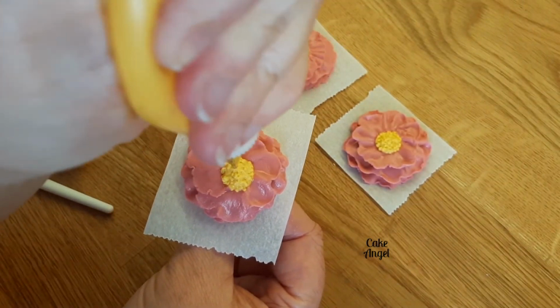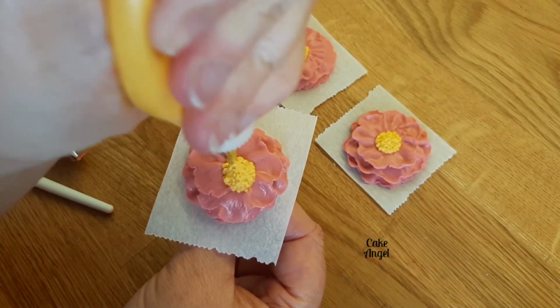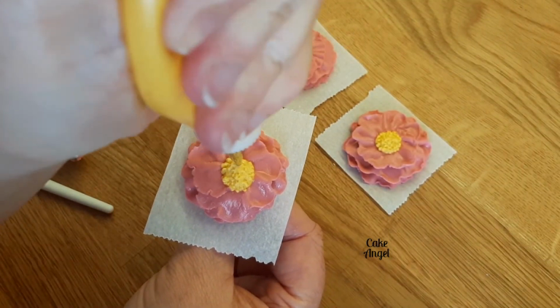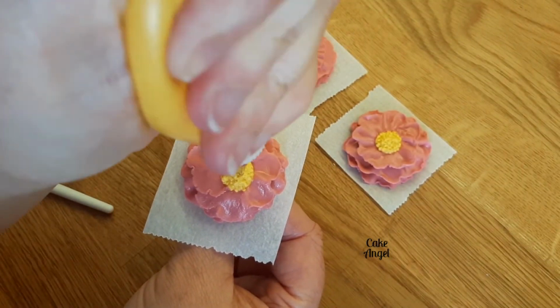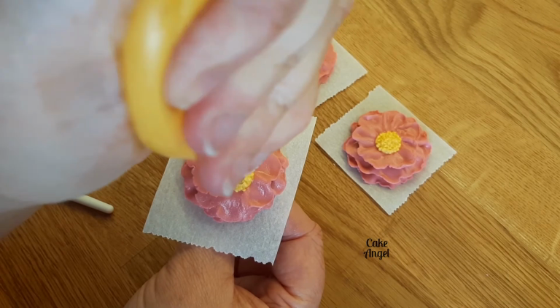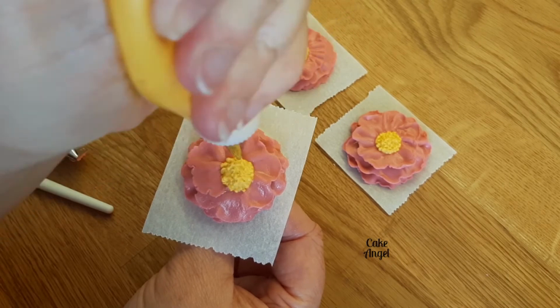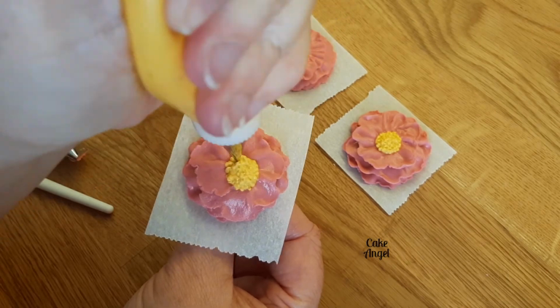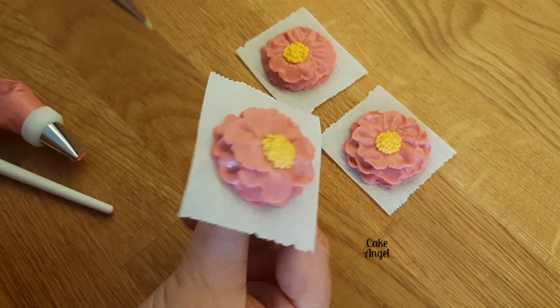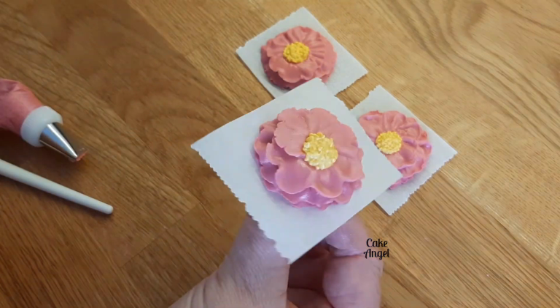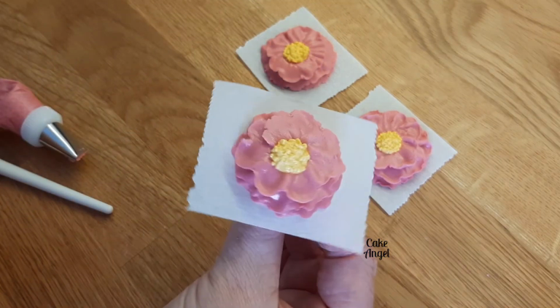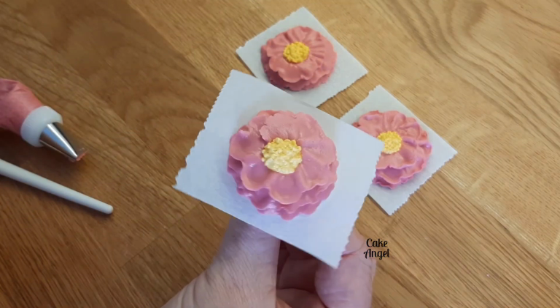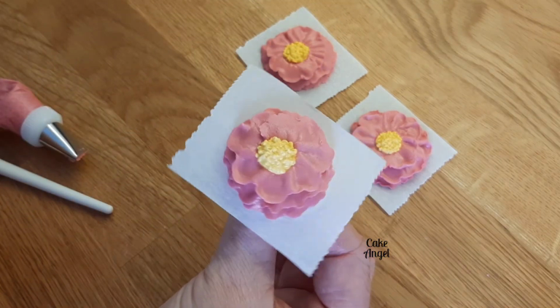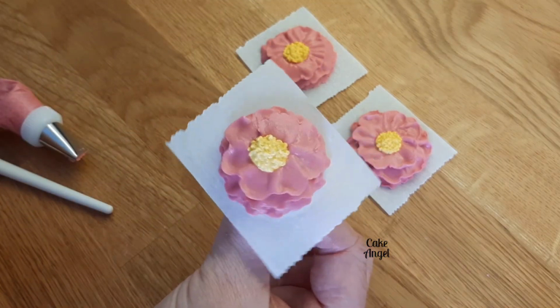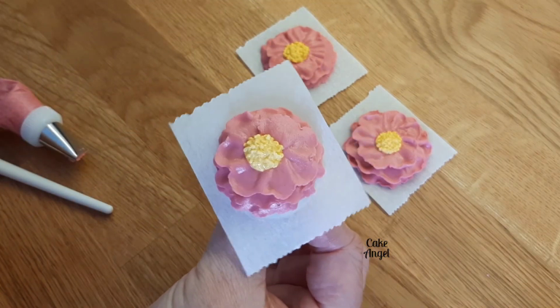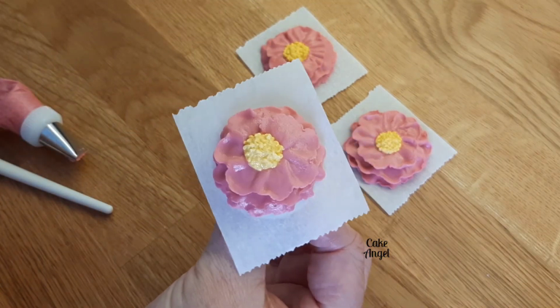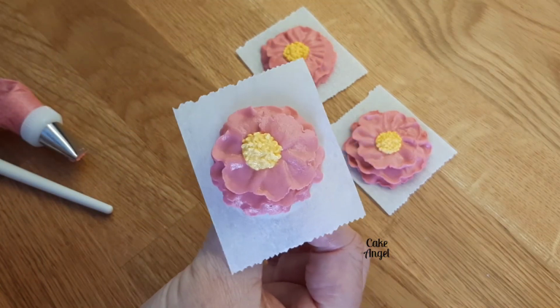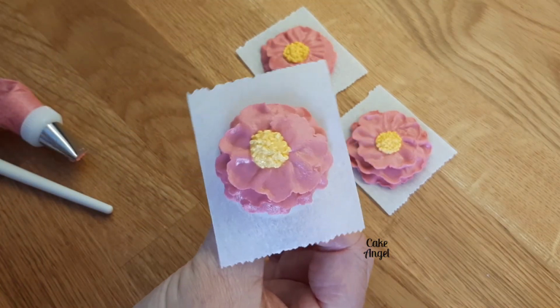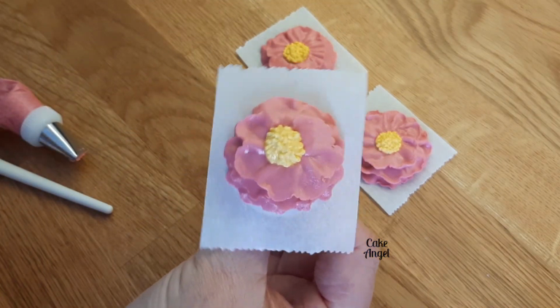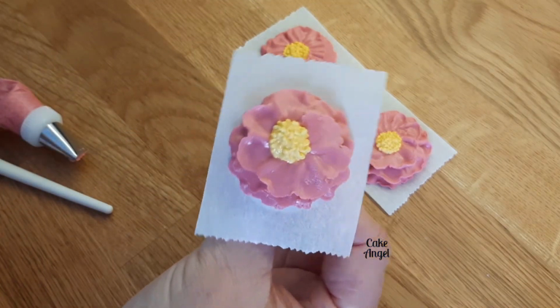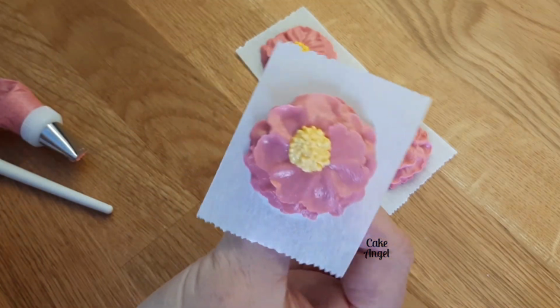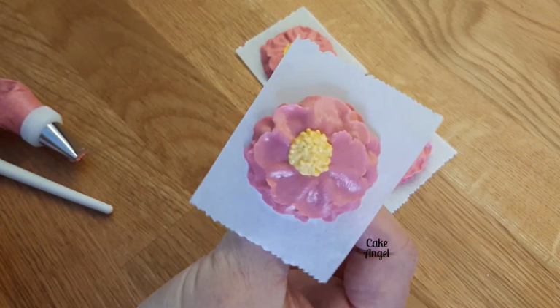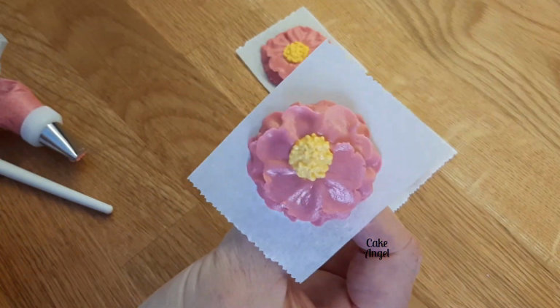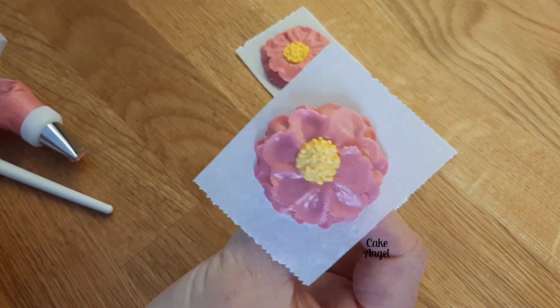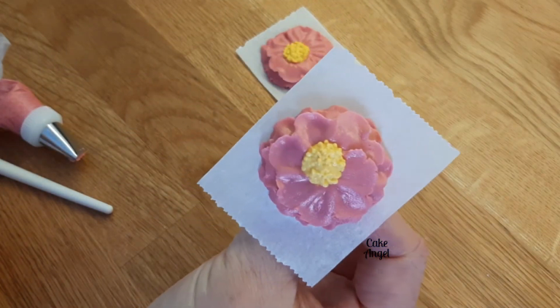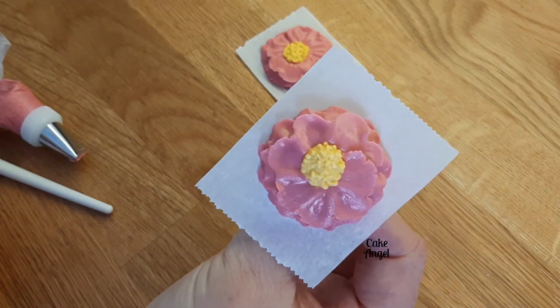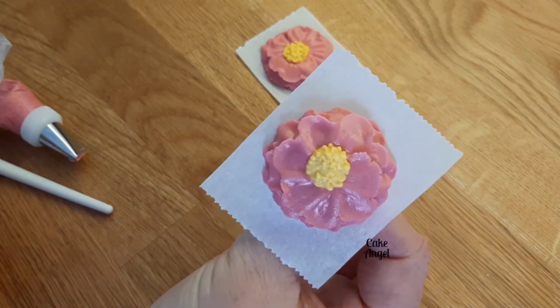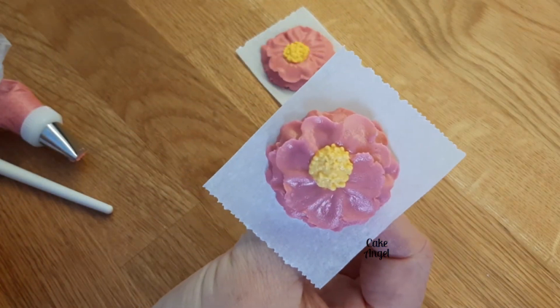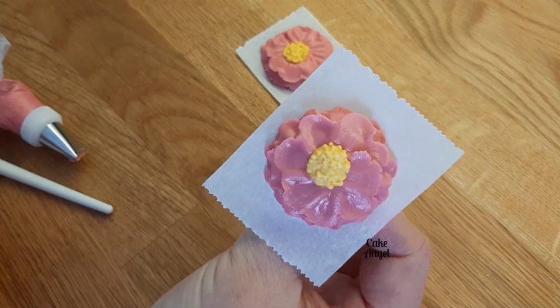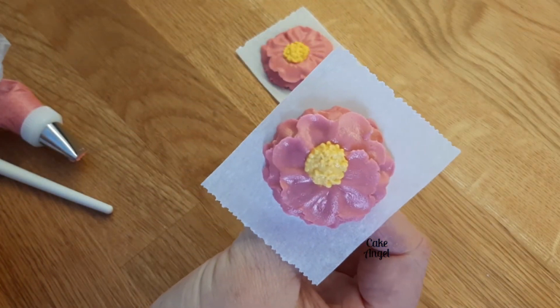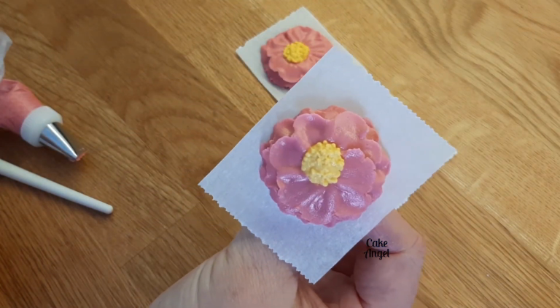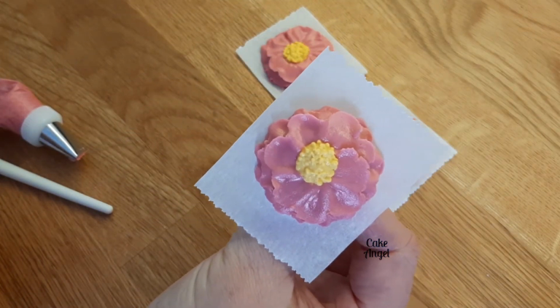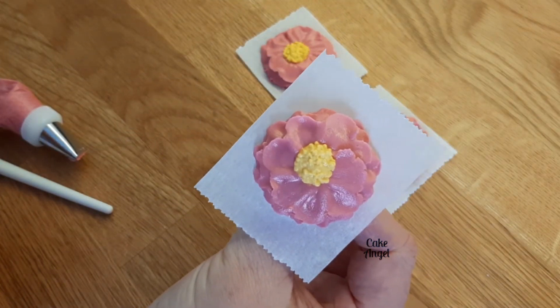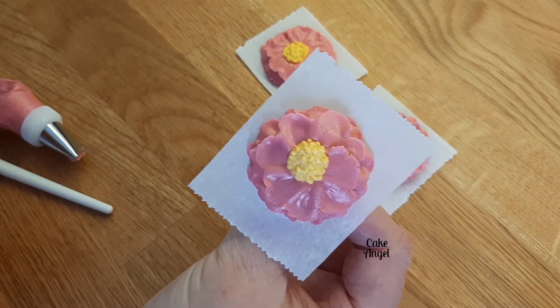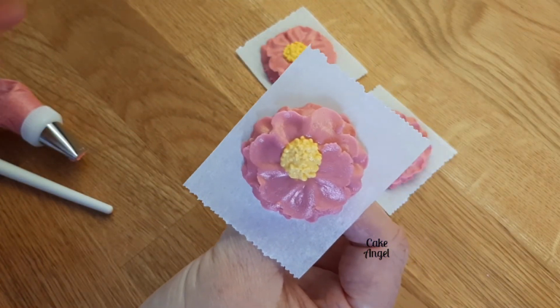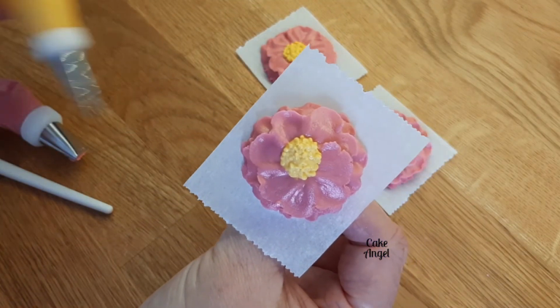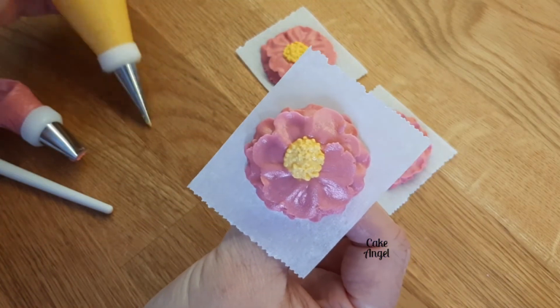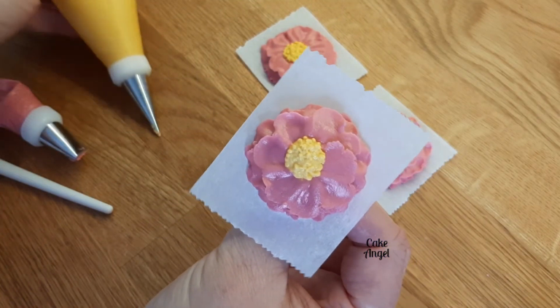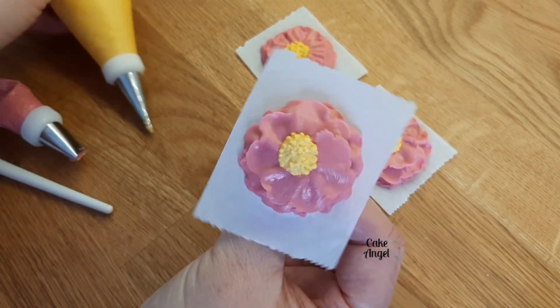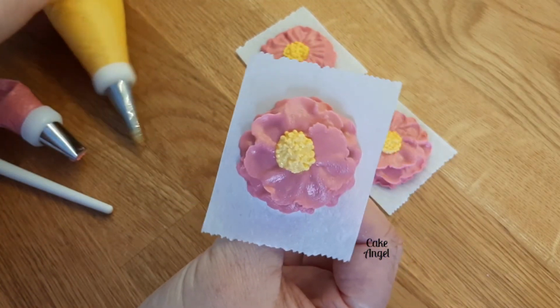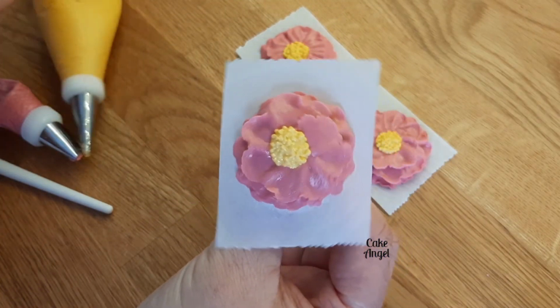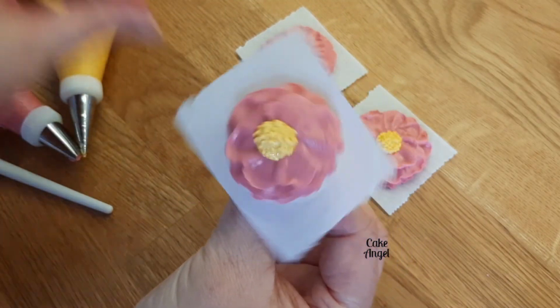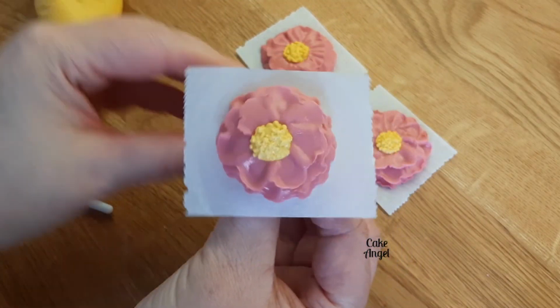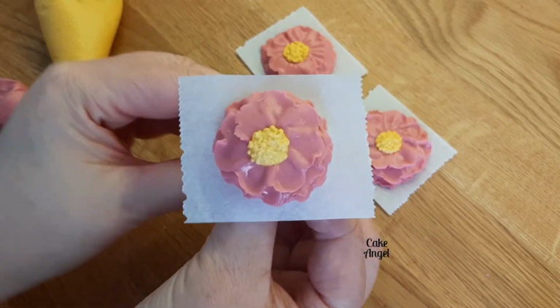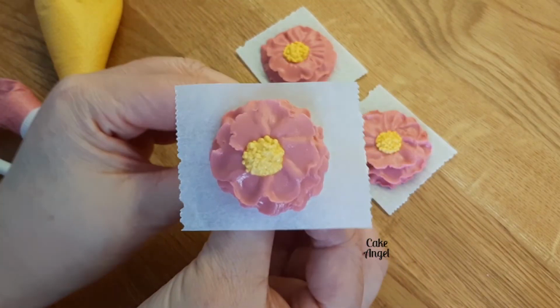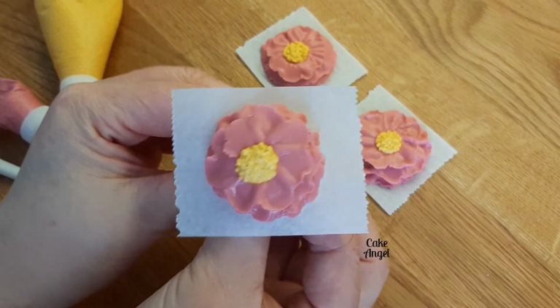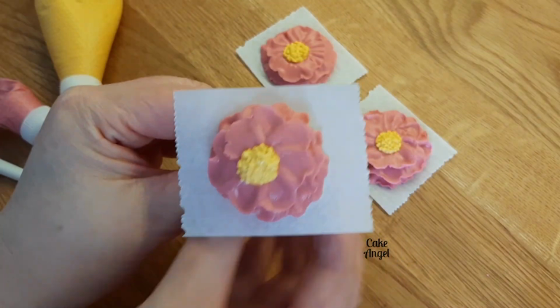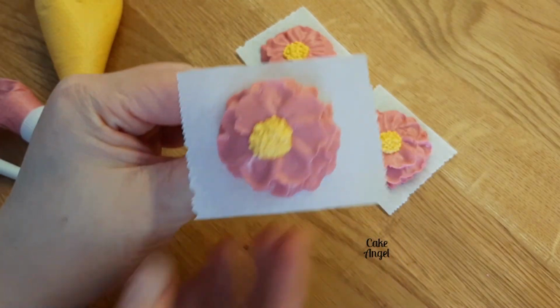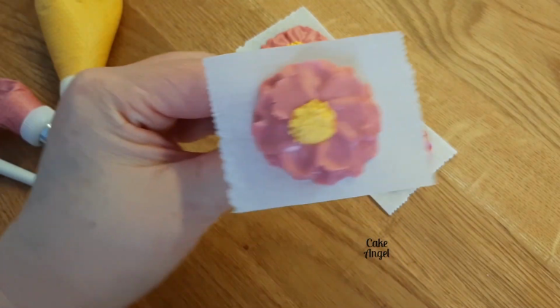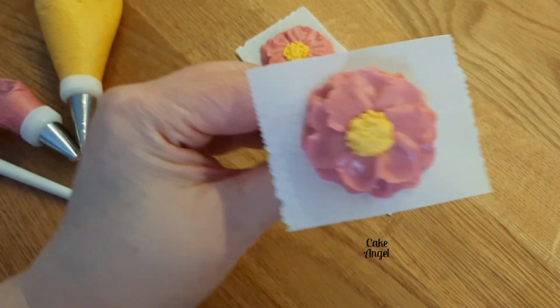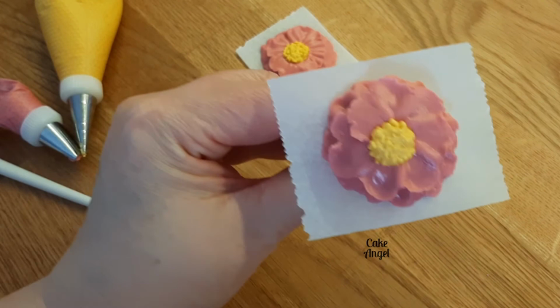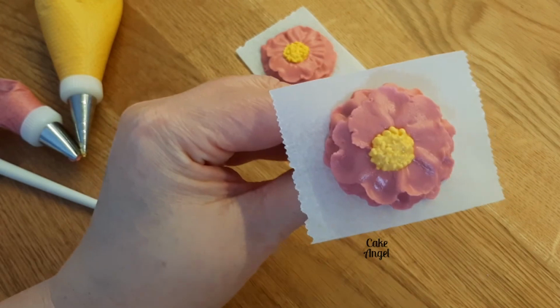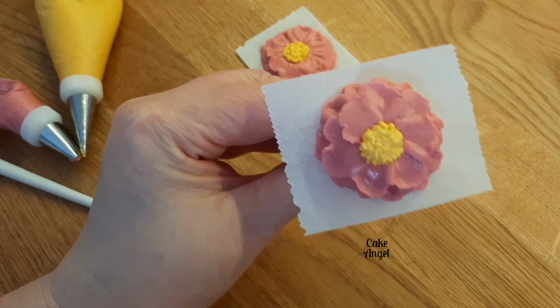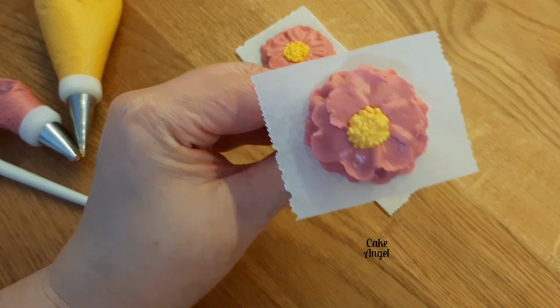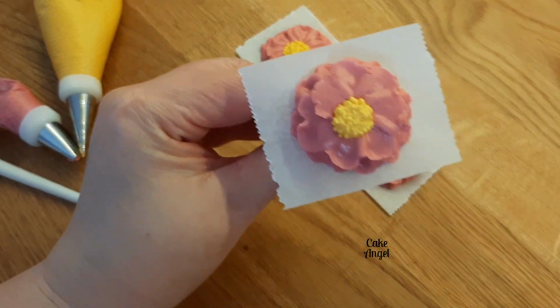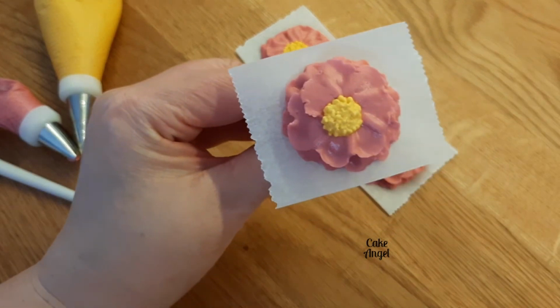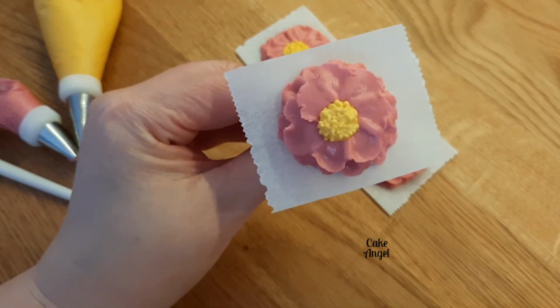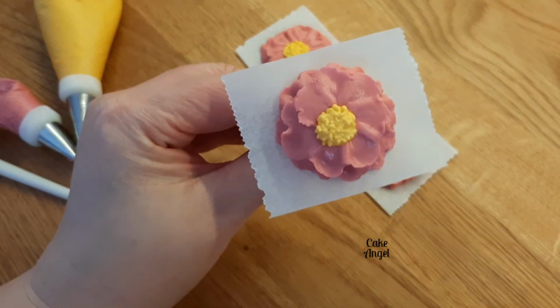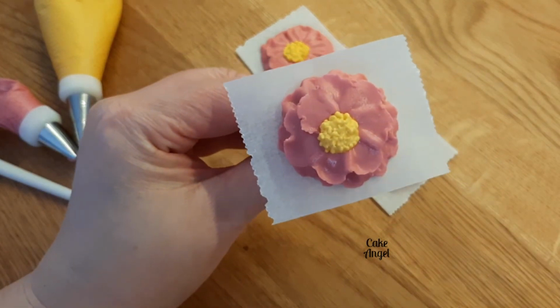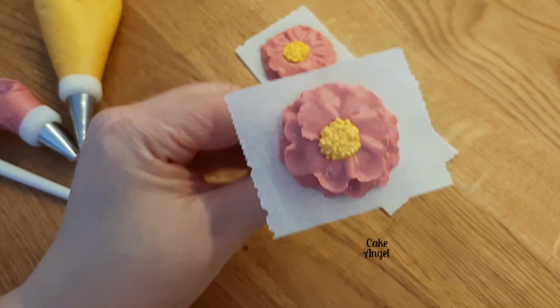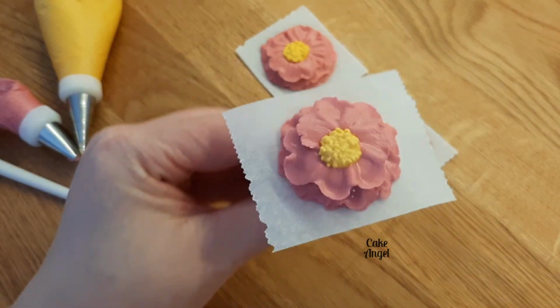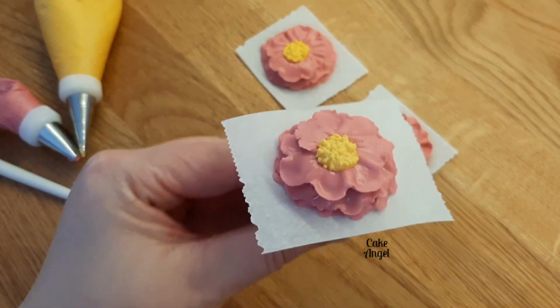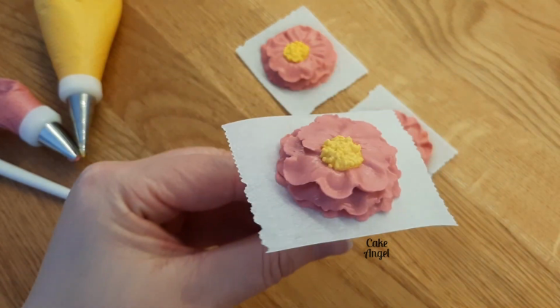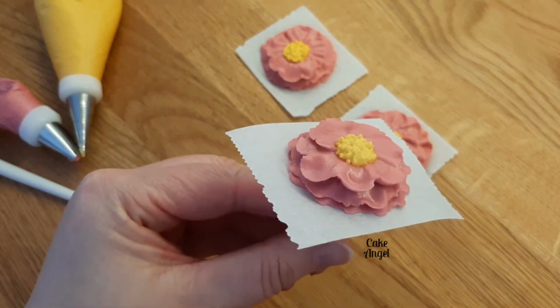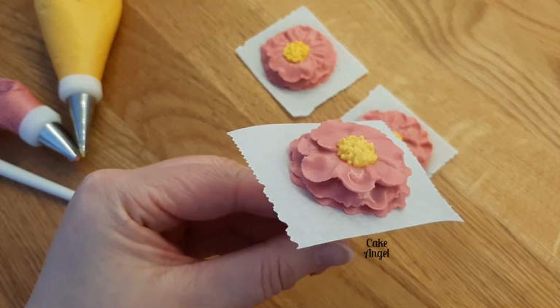You're just going to set that aside and let it dry completely, and then you can remove it from the parchment square and pop it on your cake, cookie, or cupcakes.